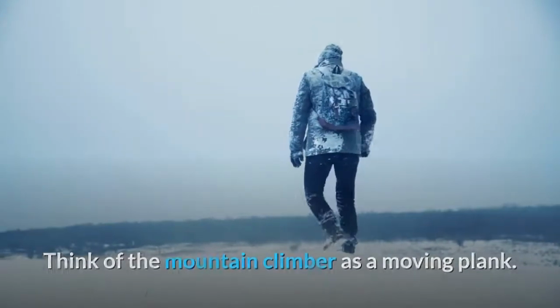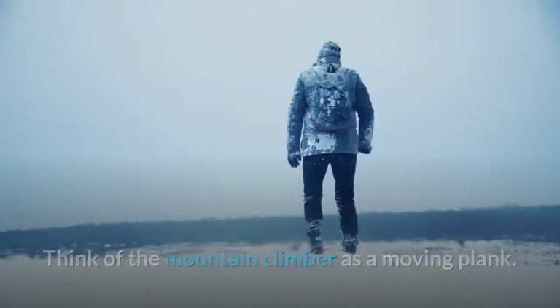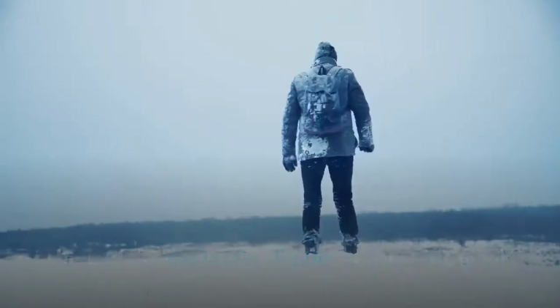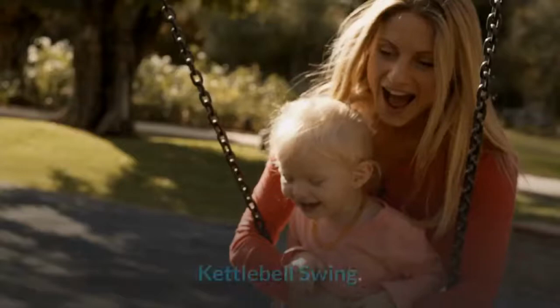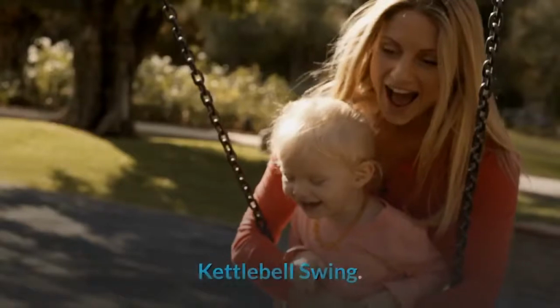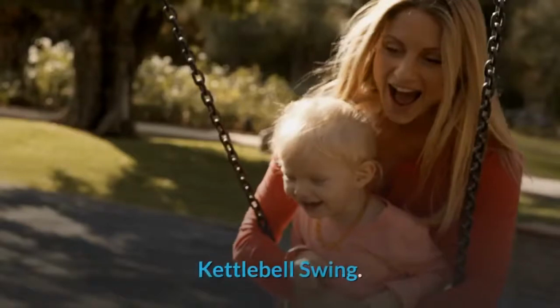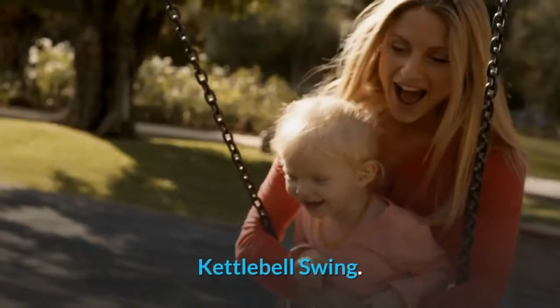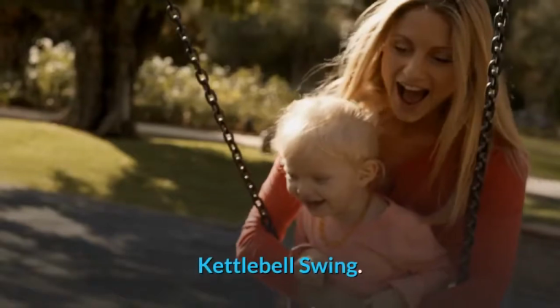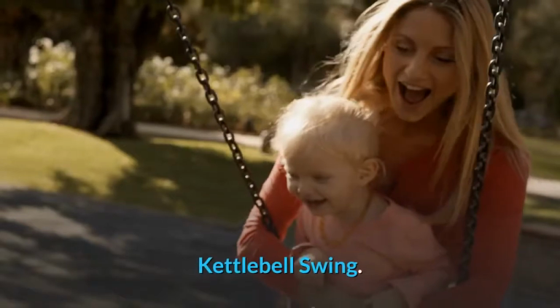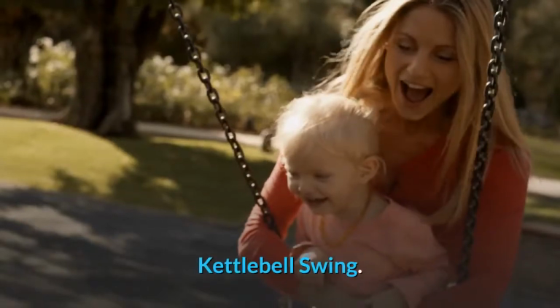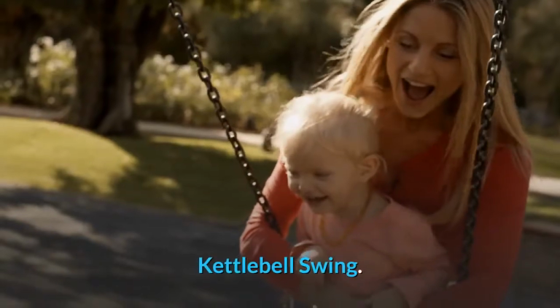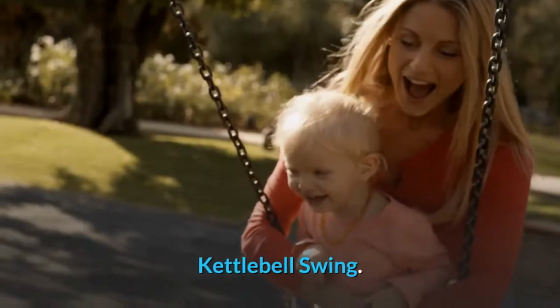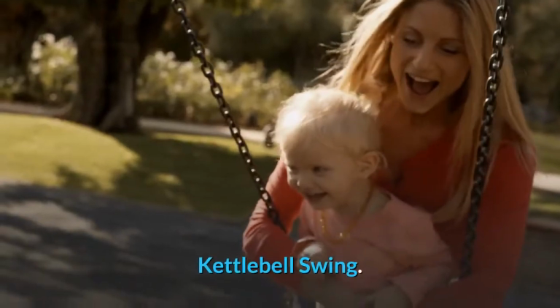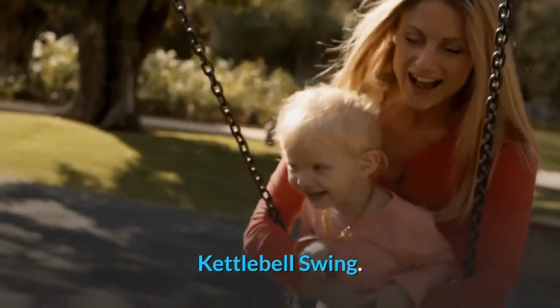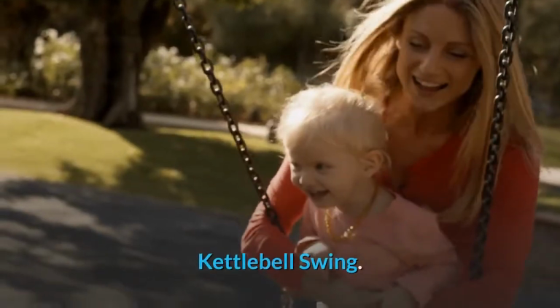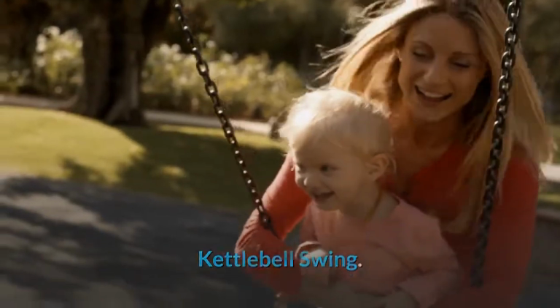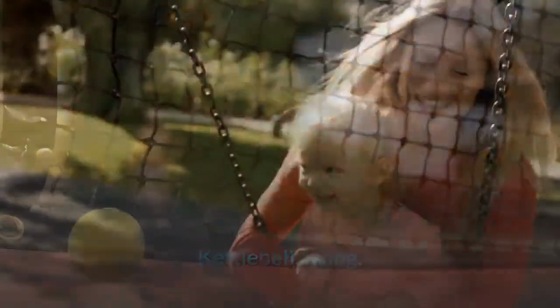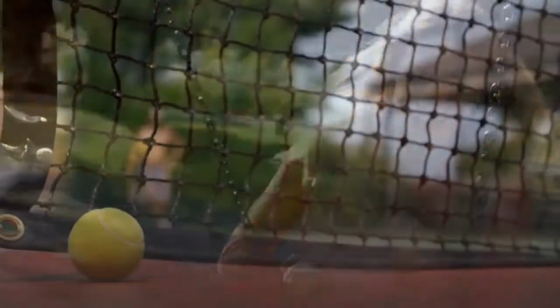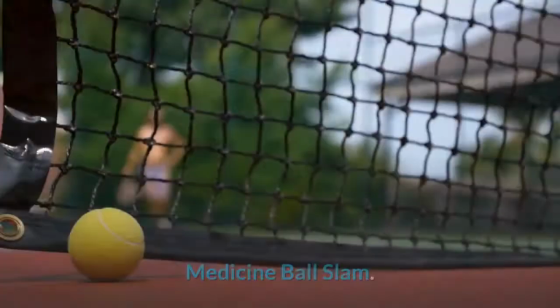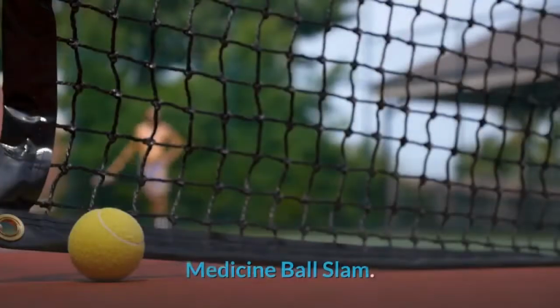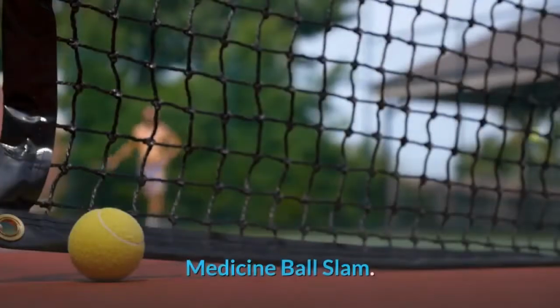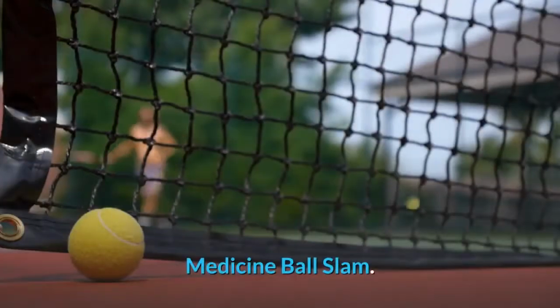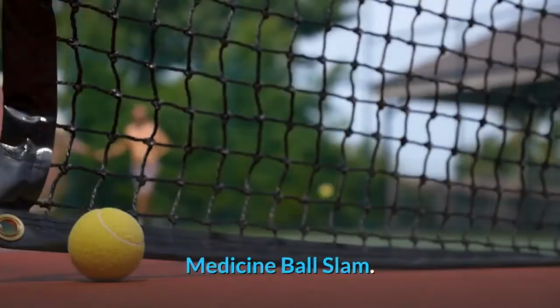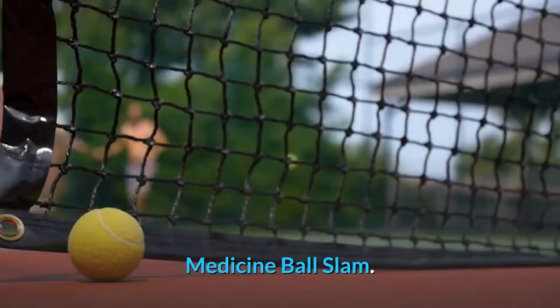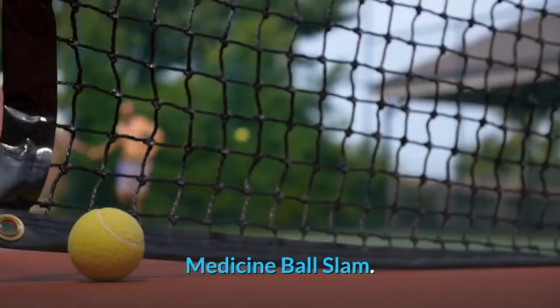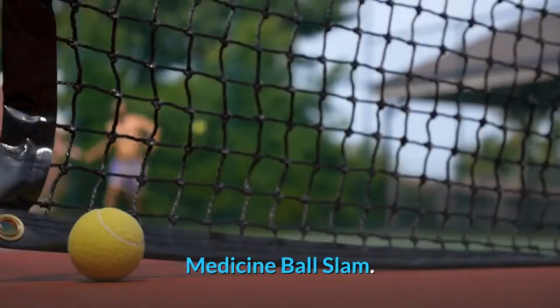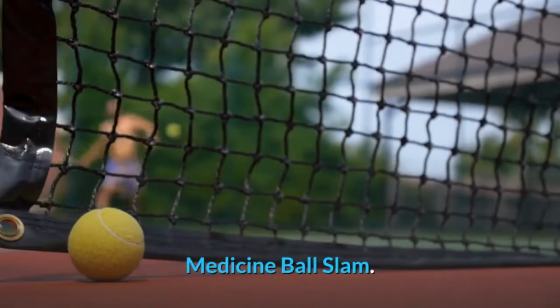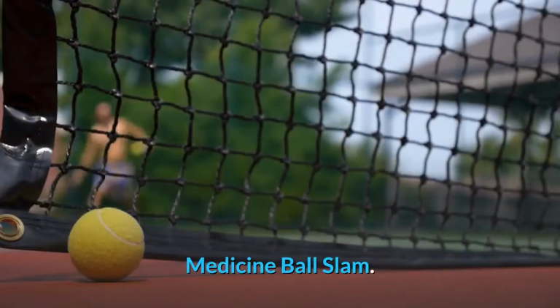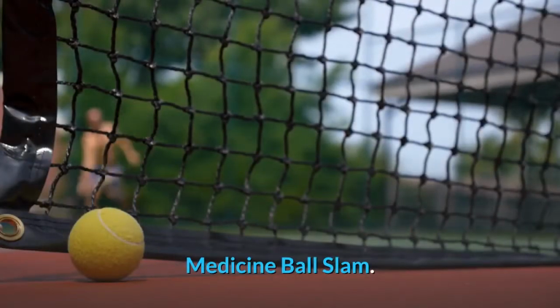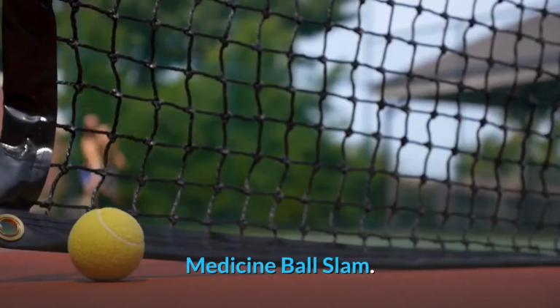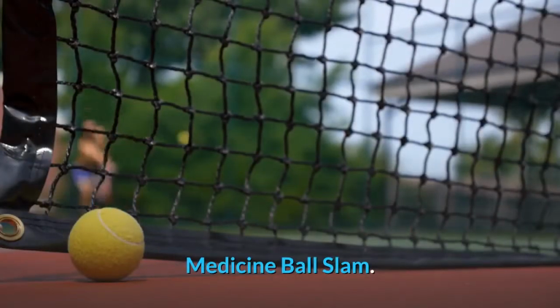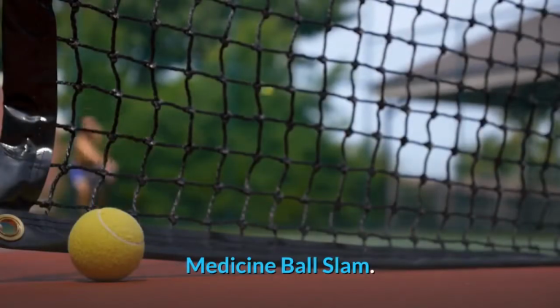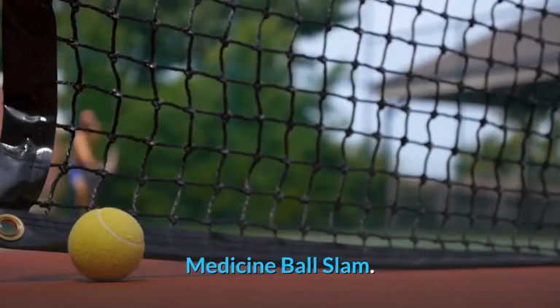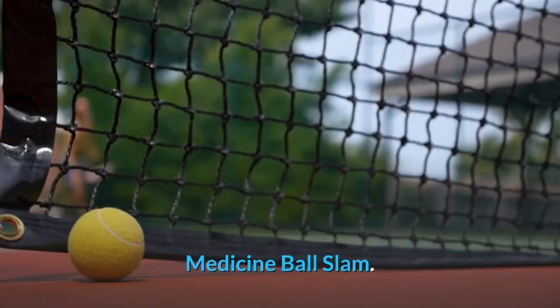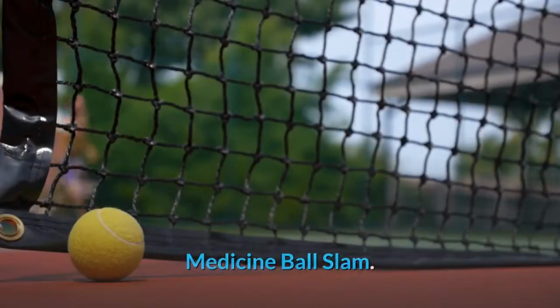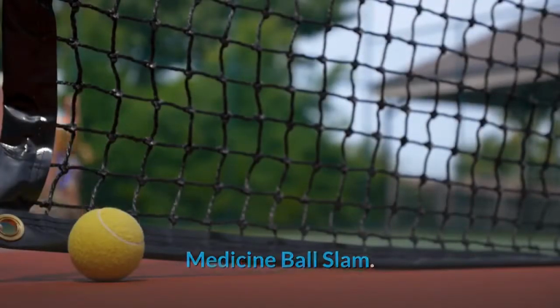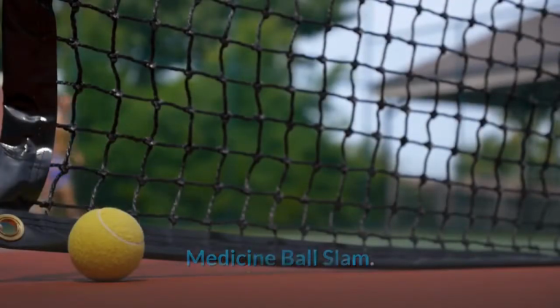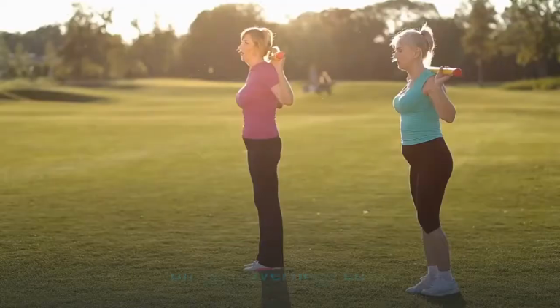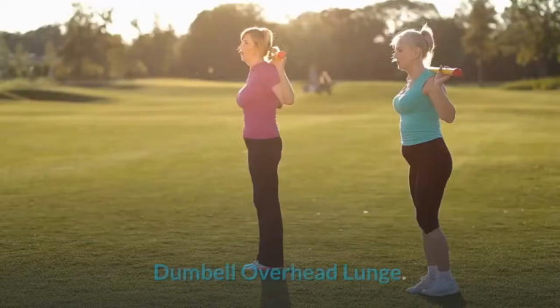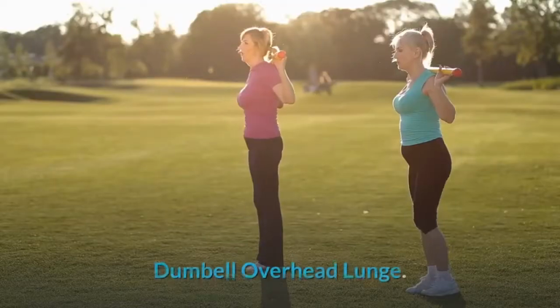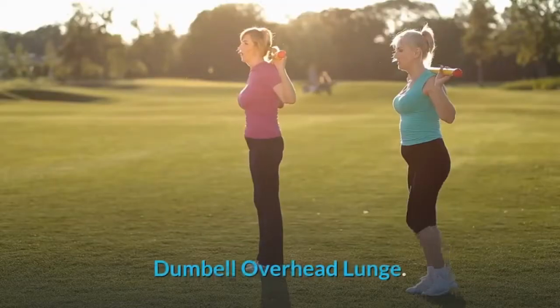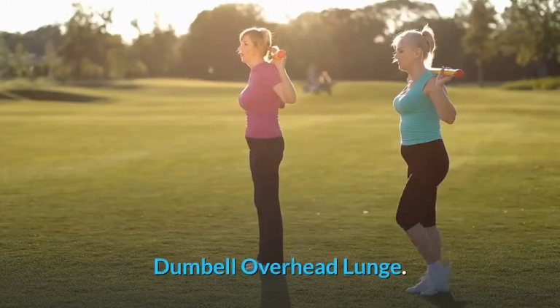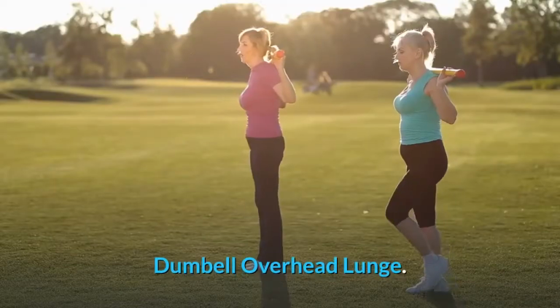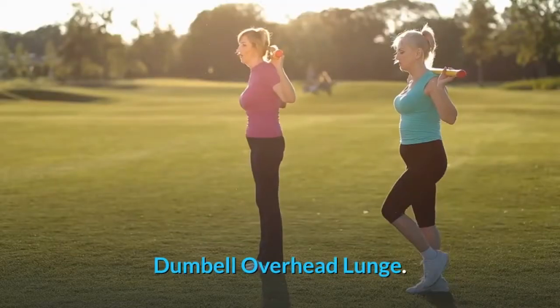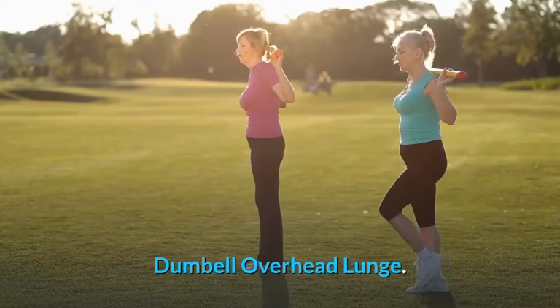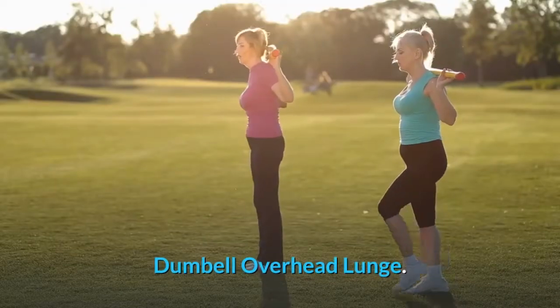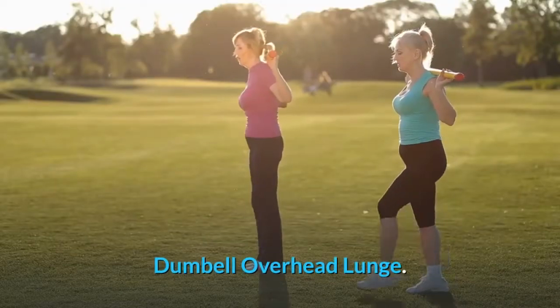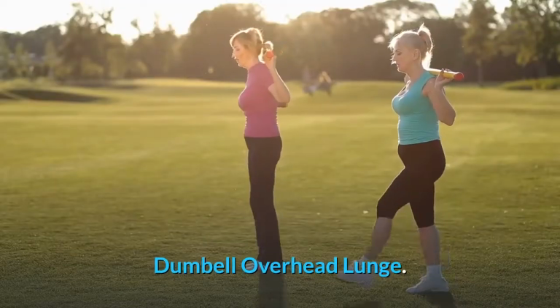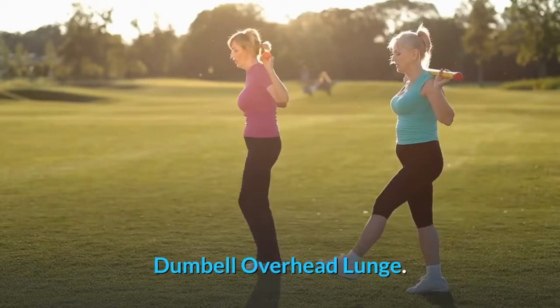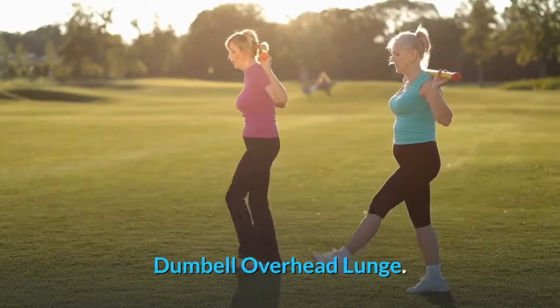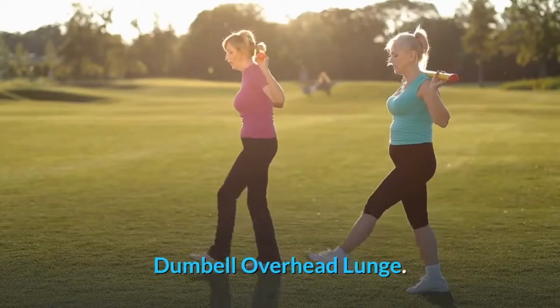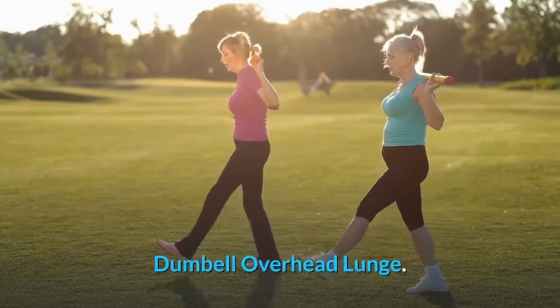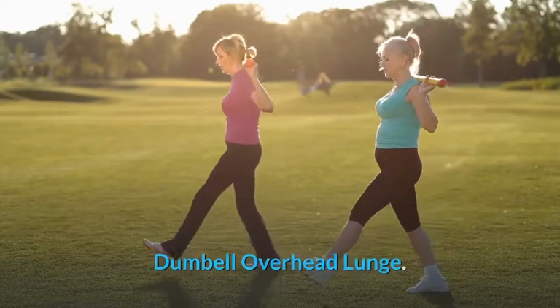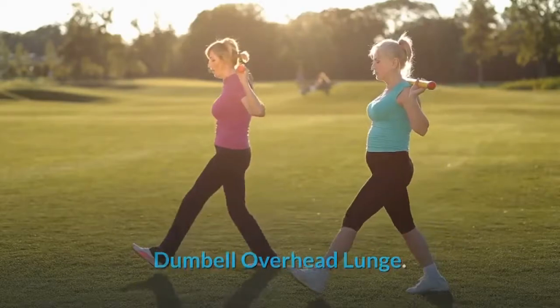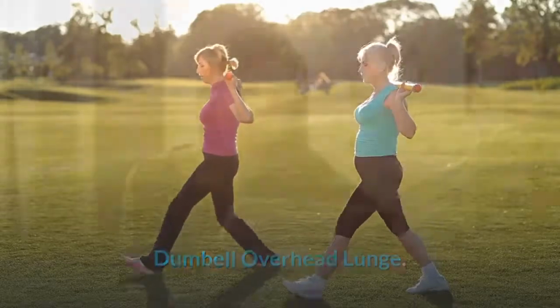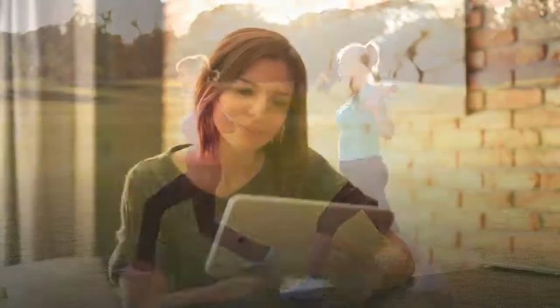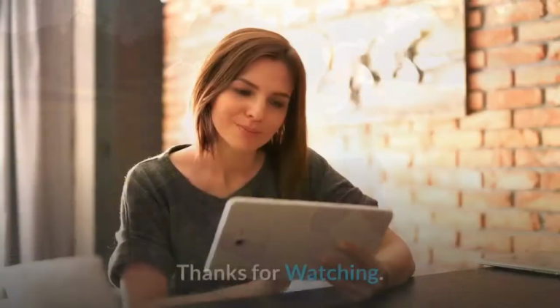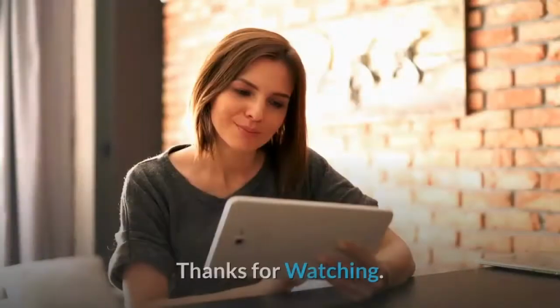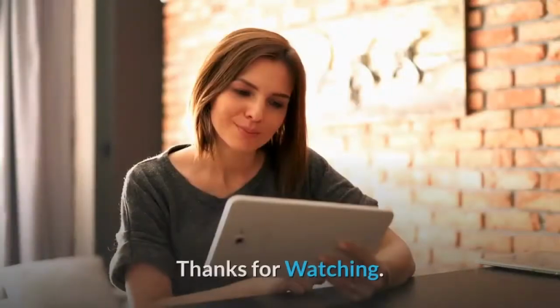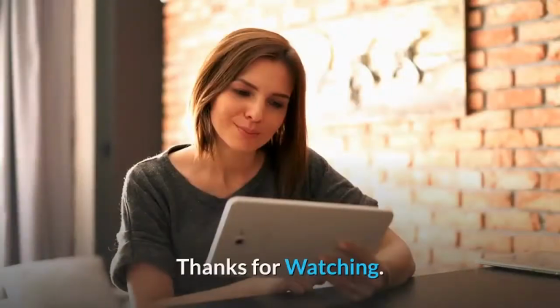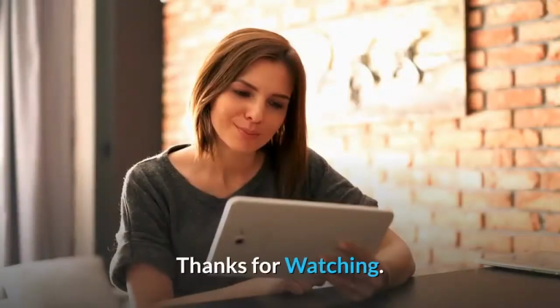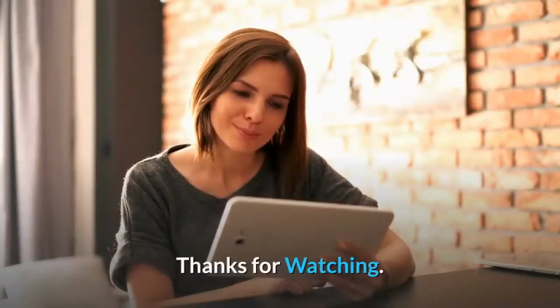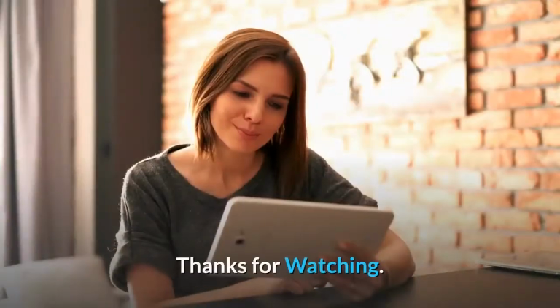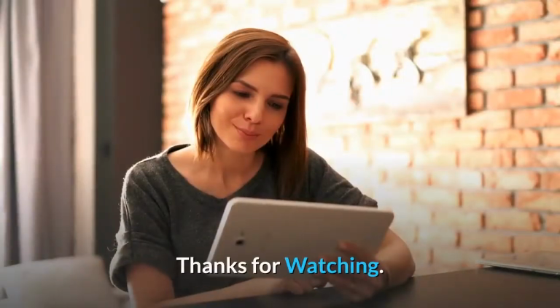Kettlebell swing. Medicine ball slam. Dumbbell overhead lunge. Thanks for watching.